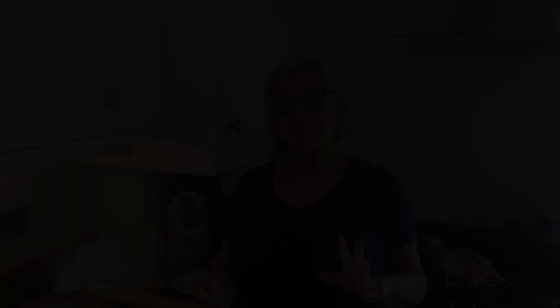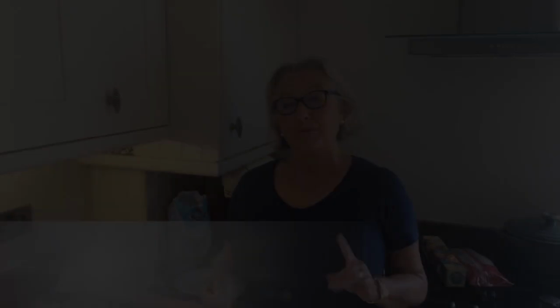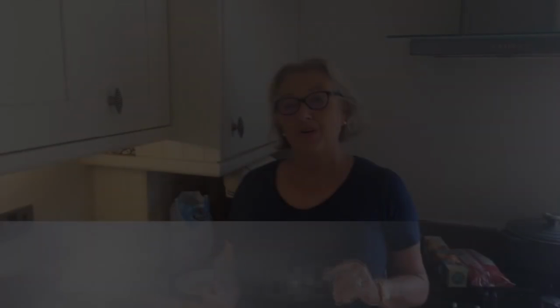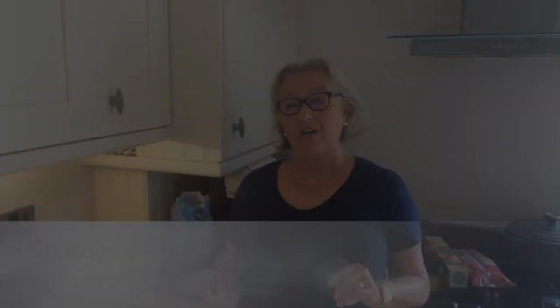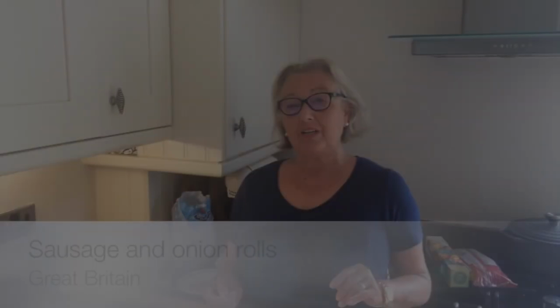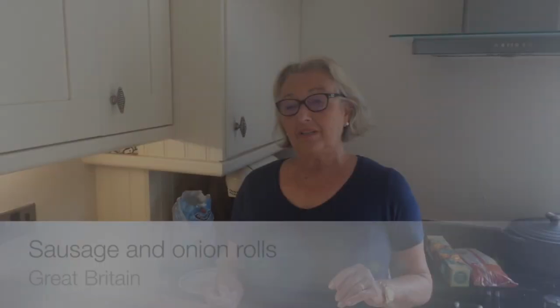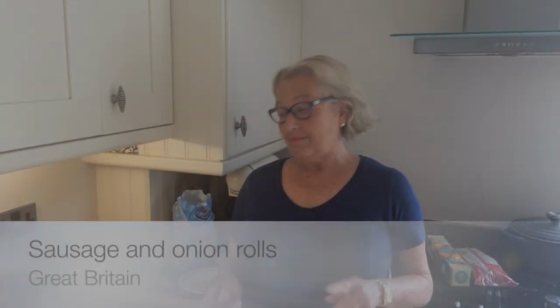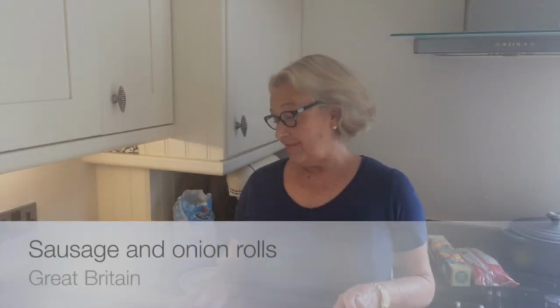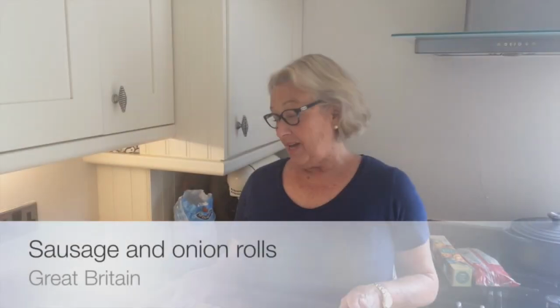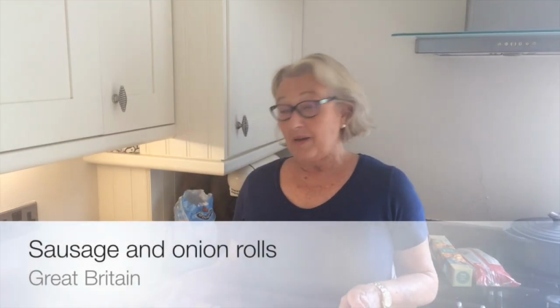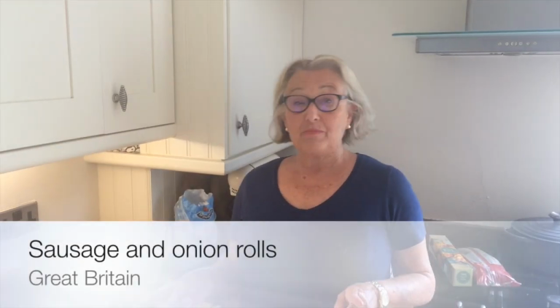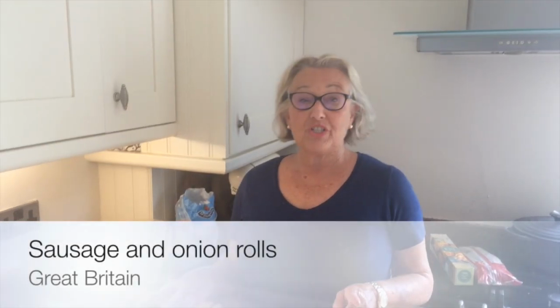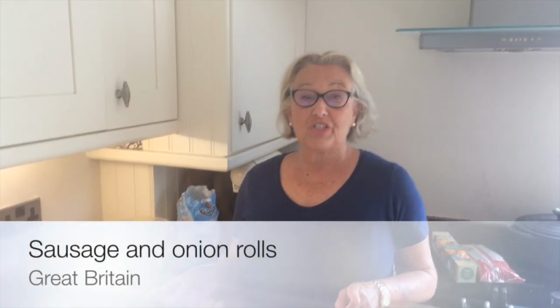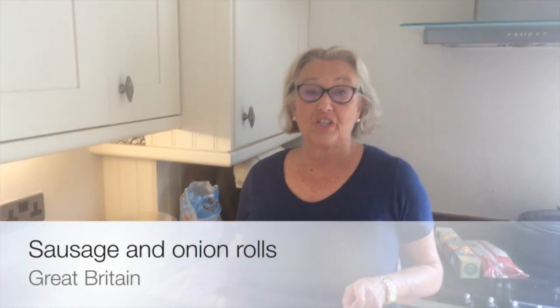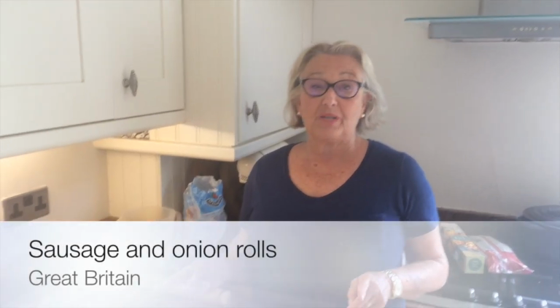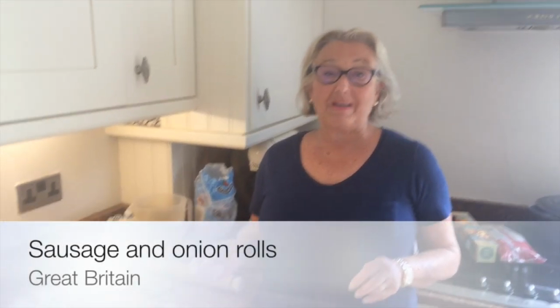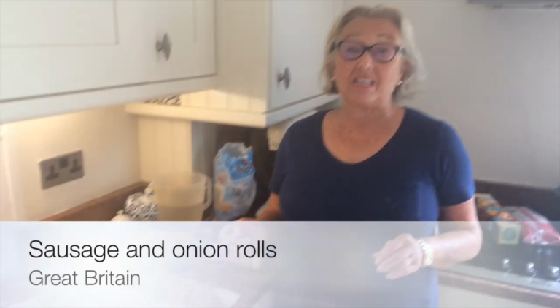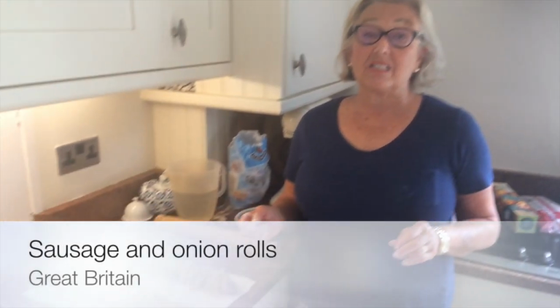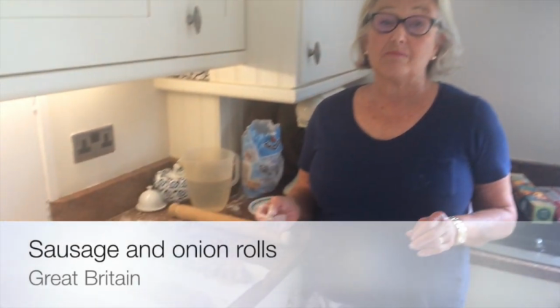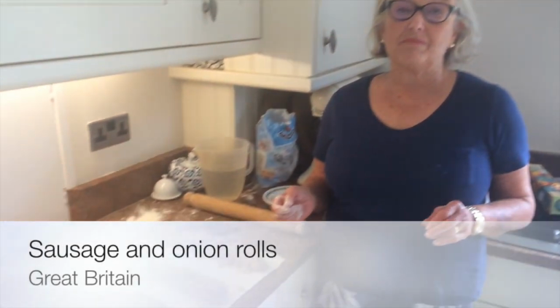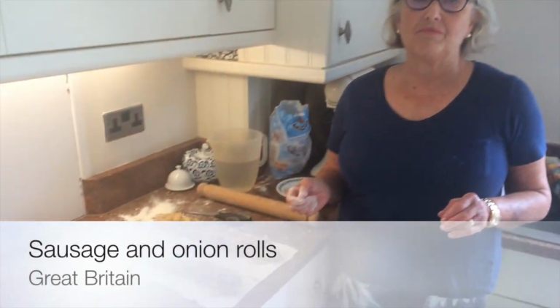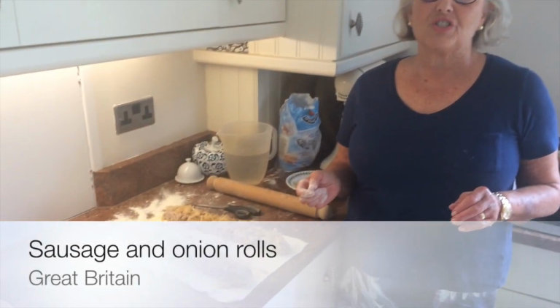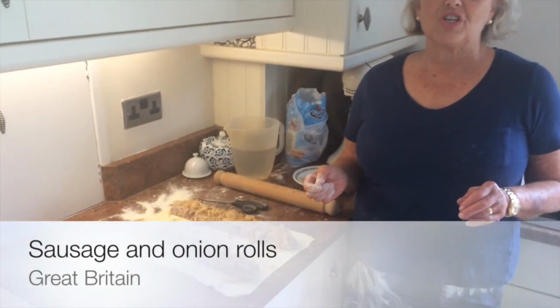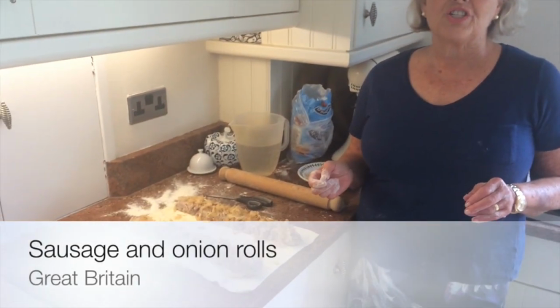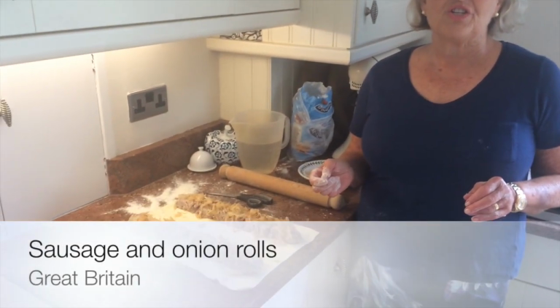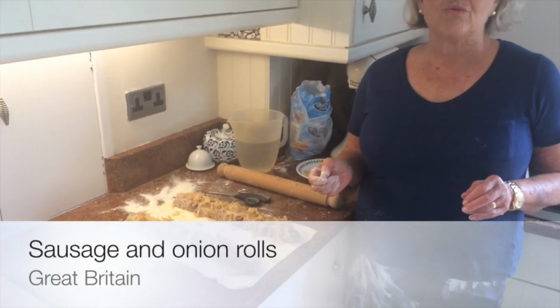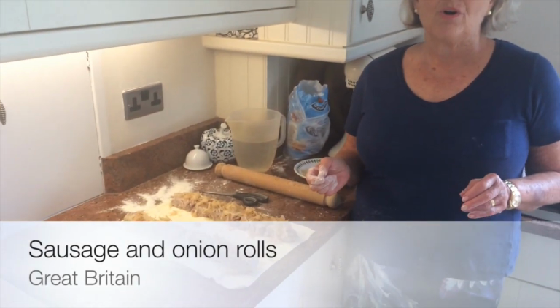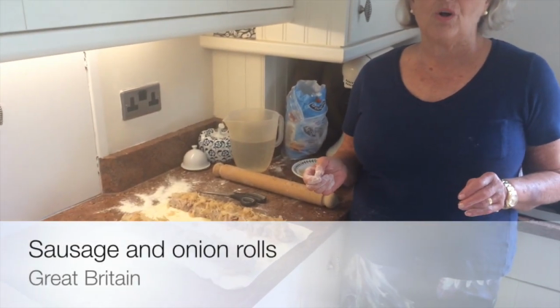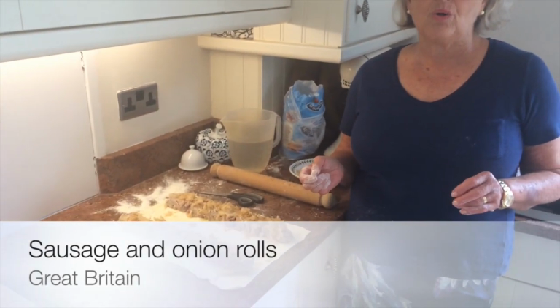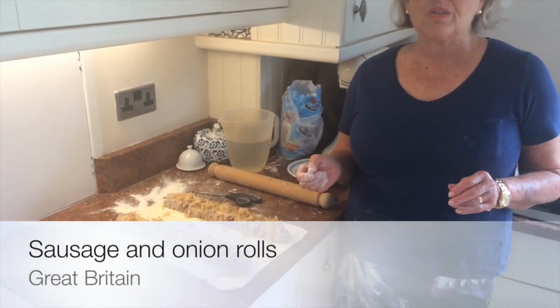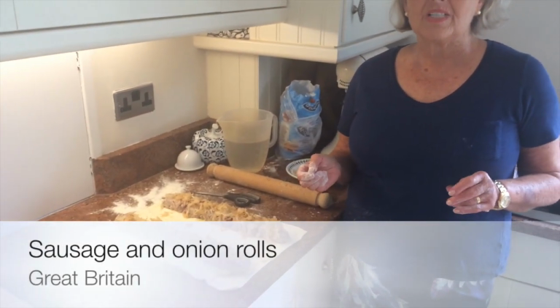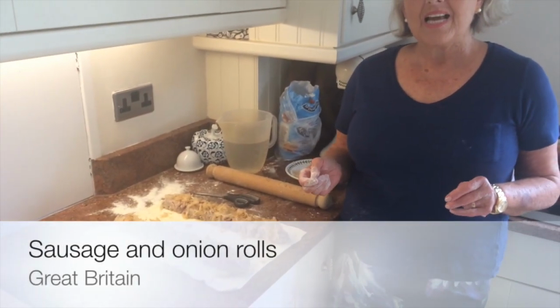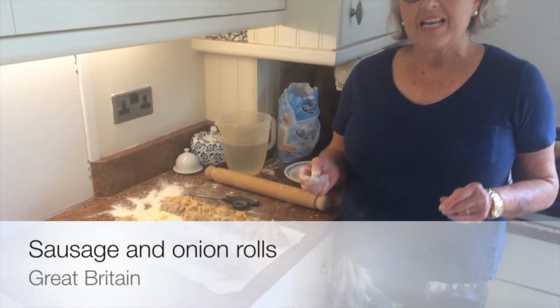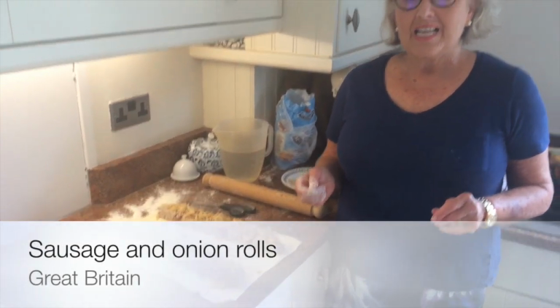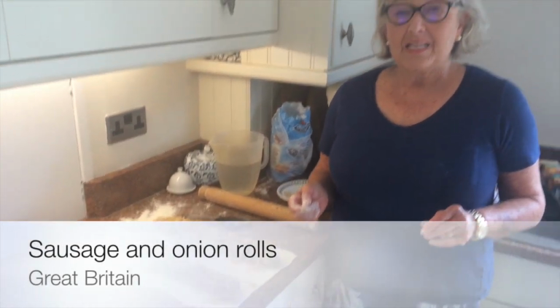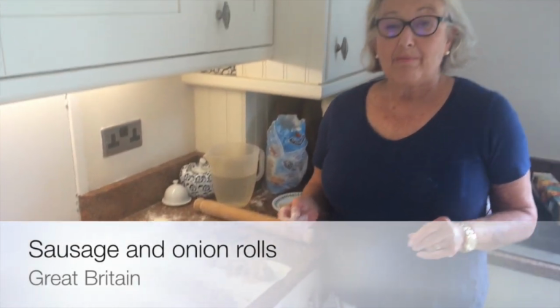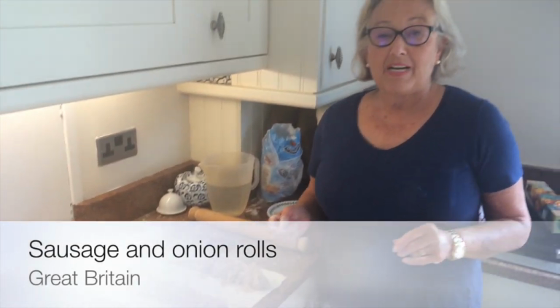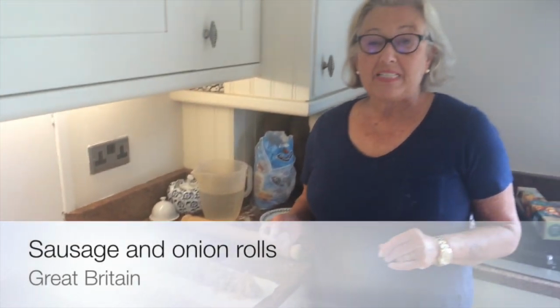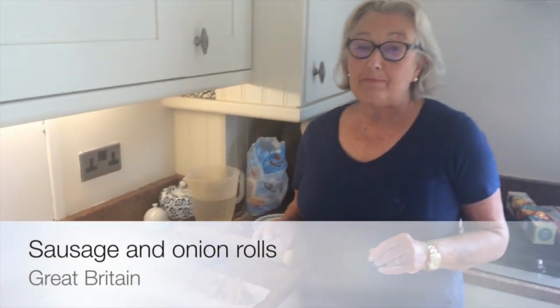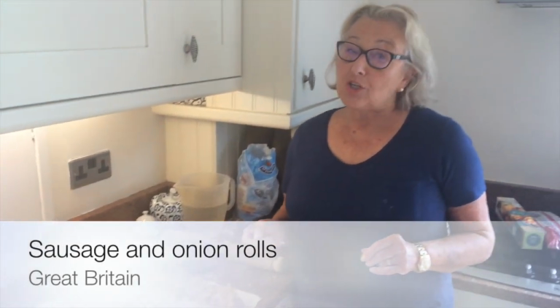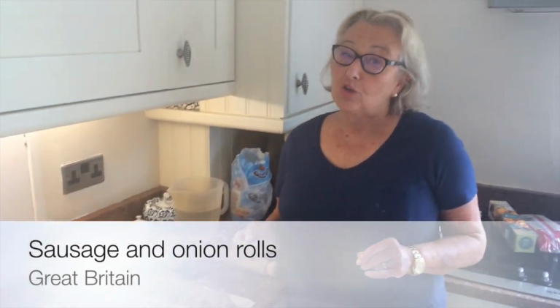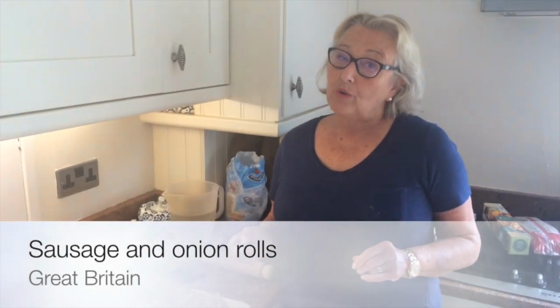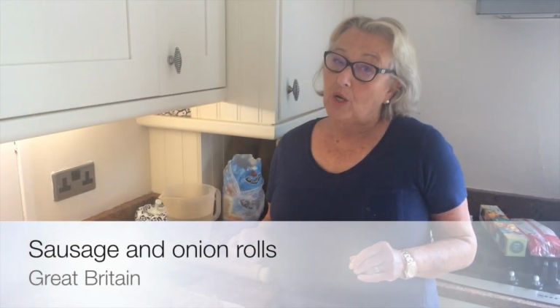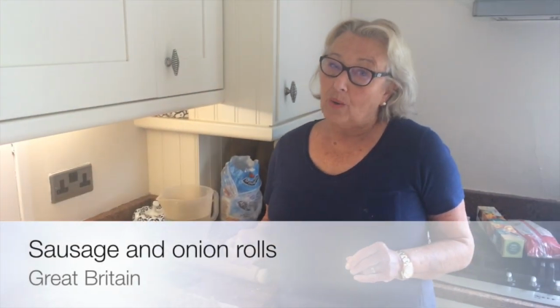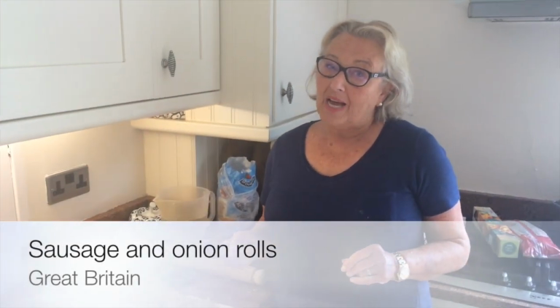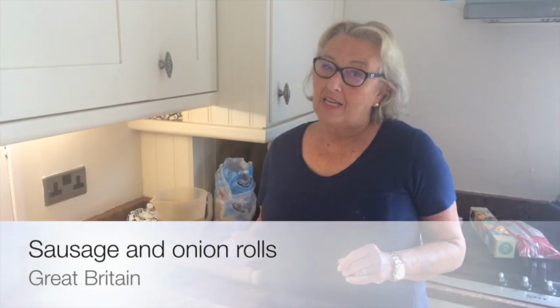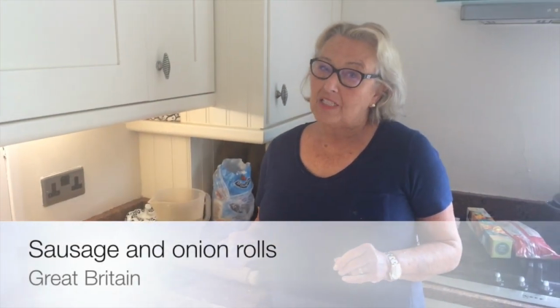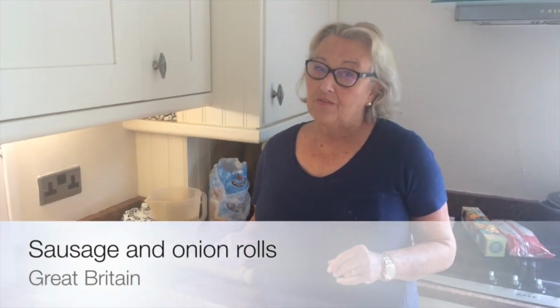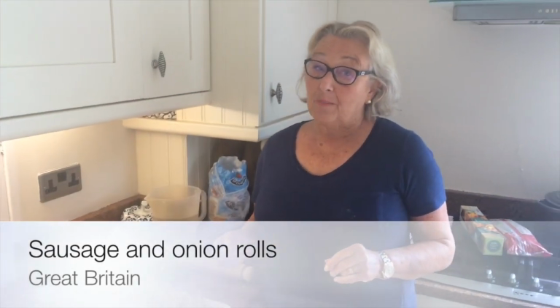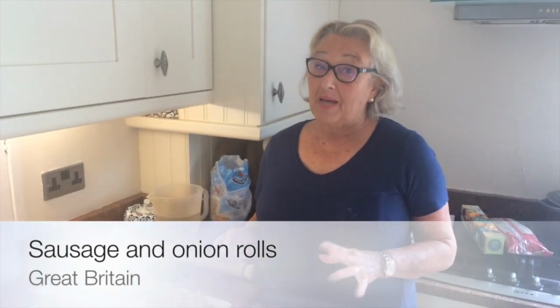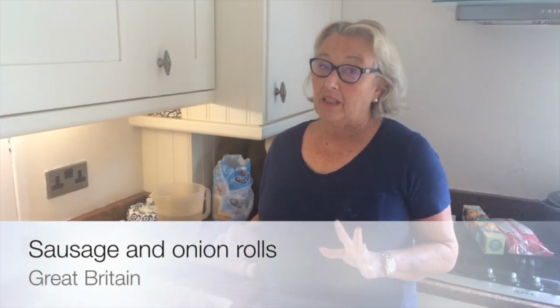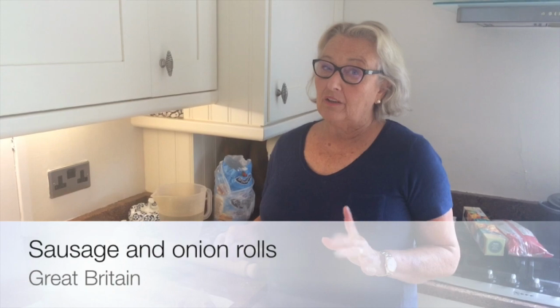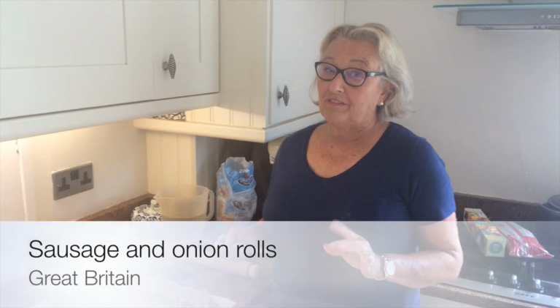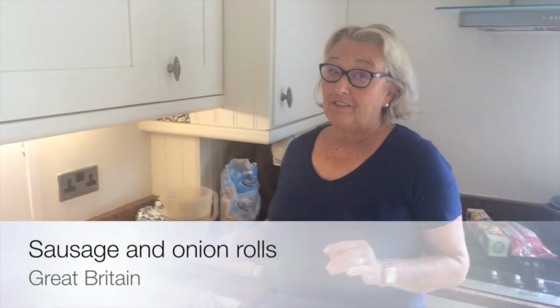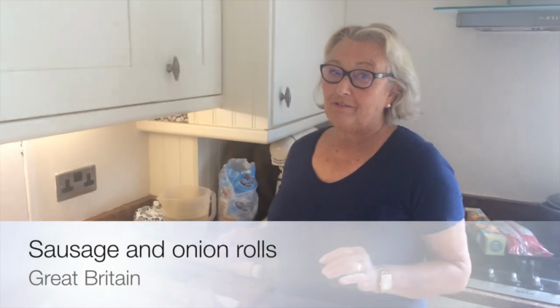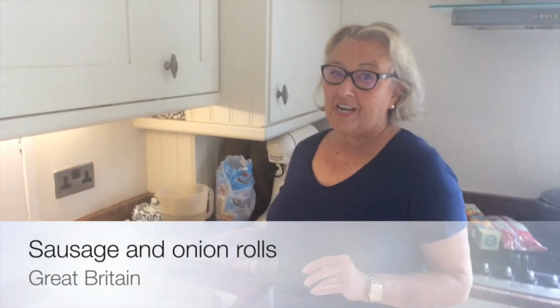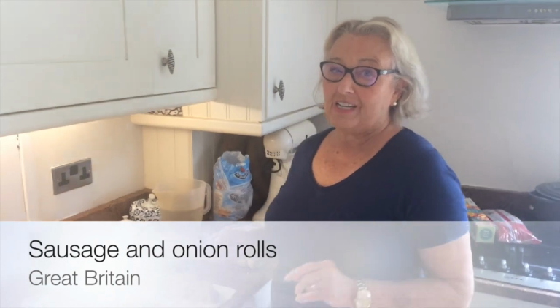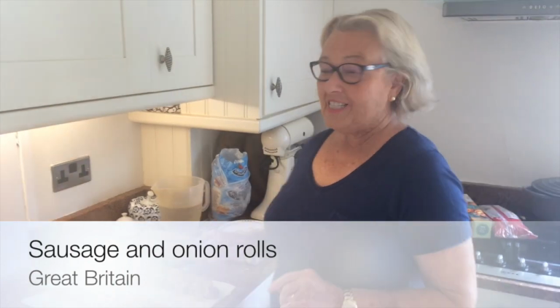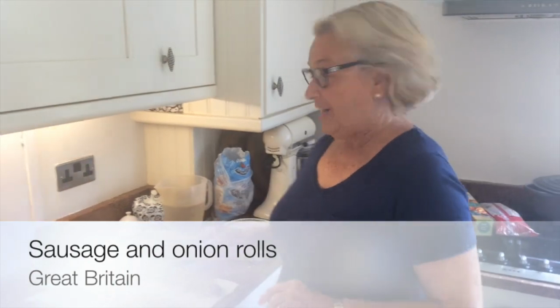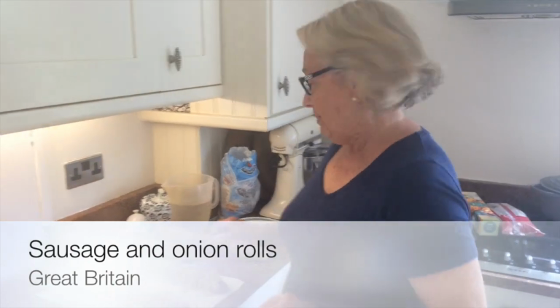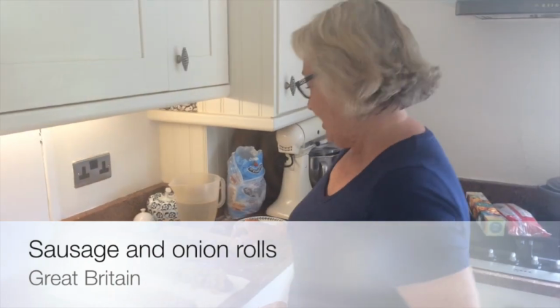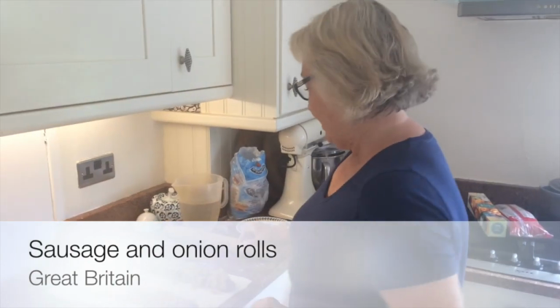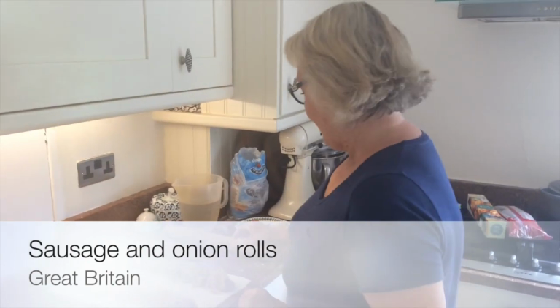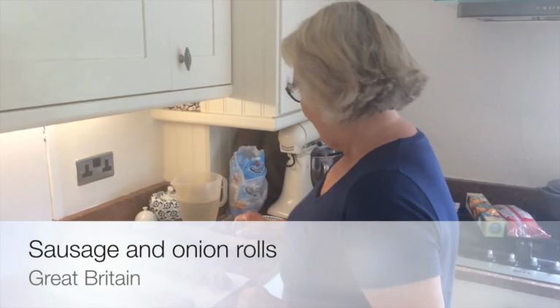Hi everyone, I'm just going to make some sausage rolls by special request for my lovely friend down under.